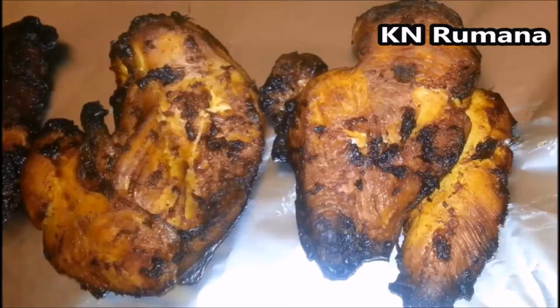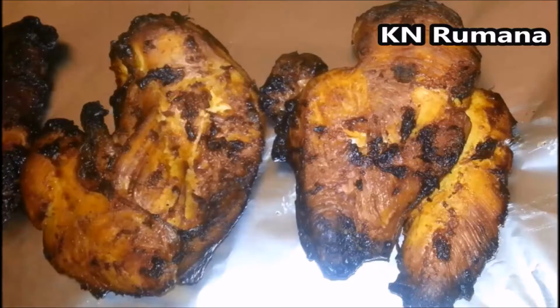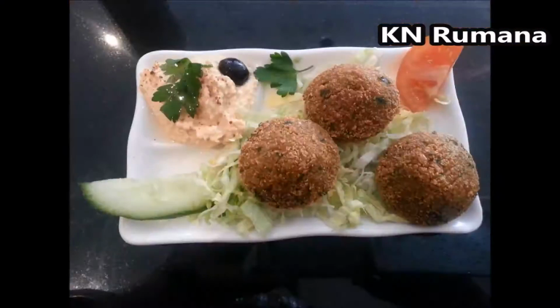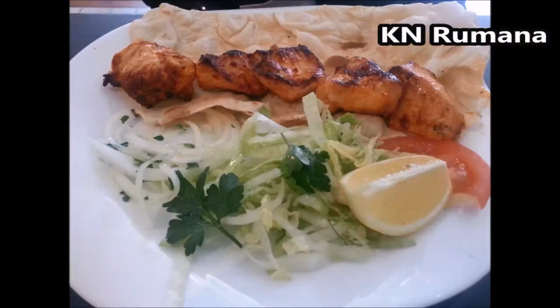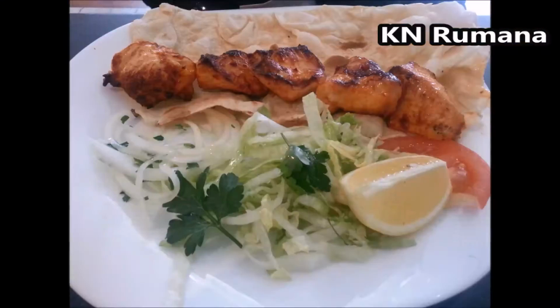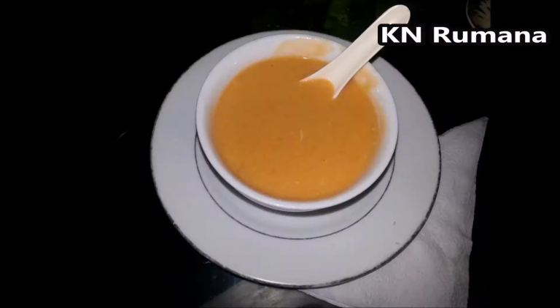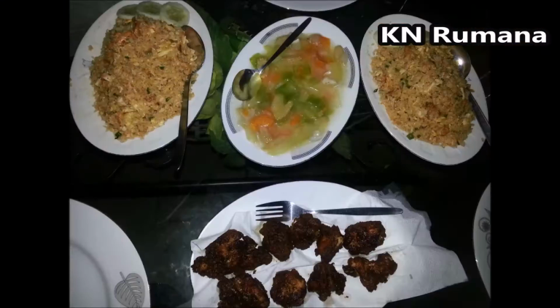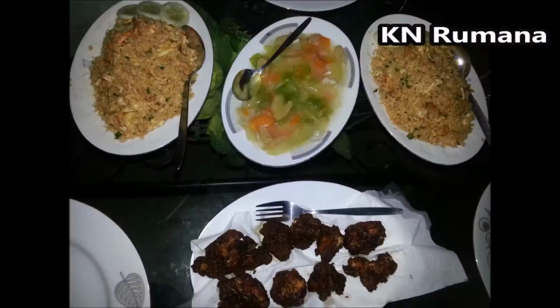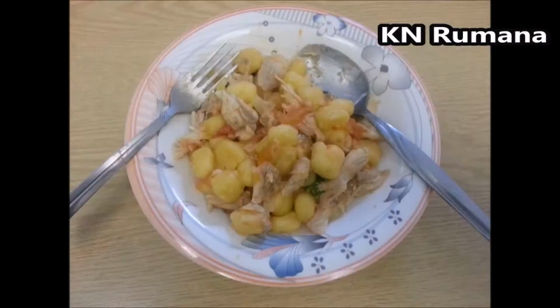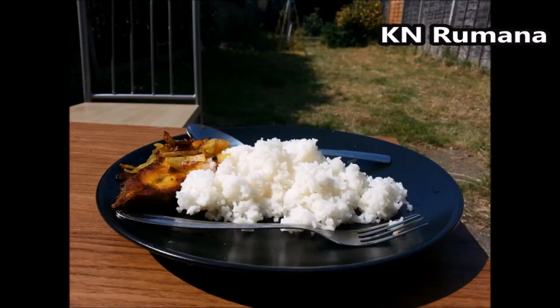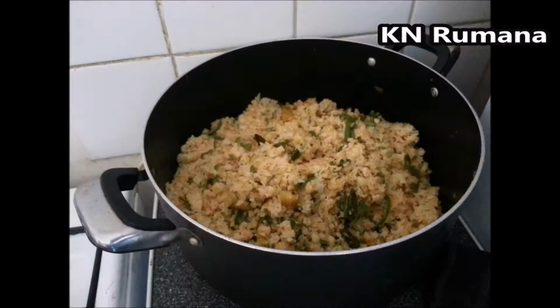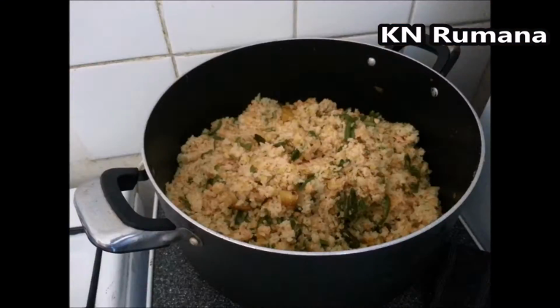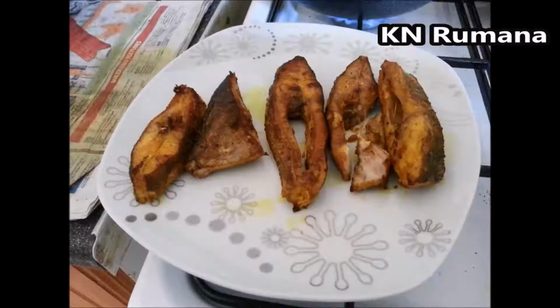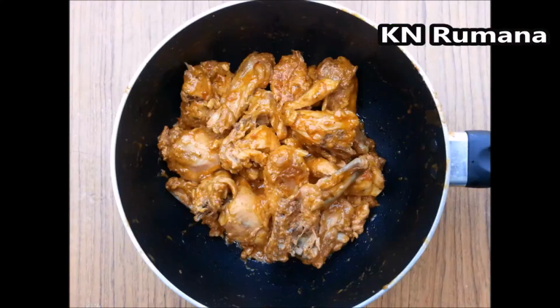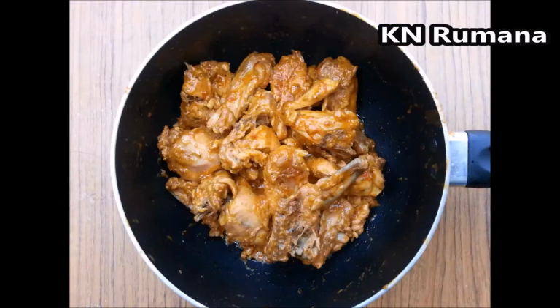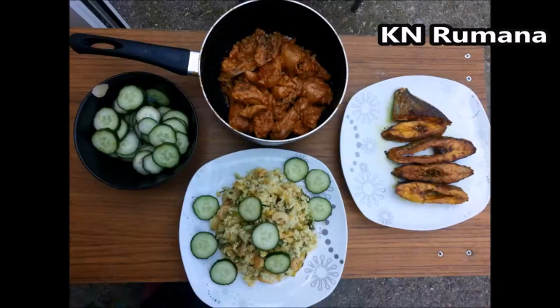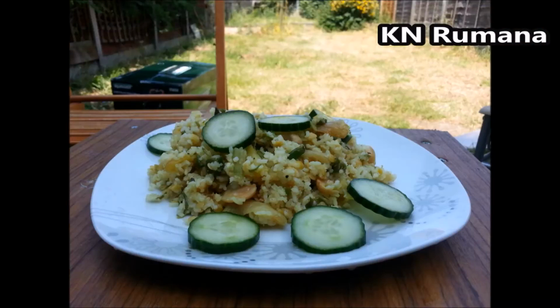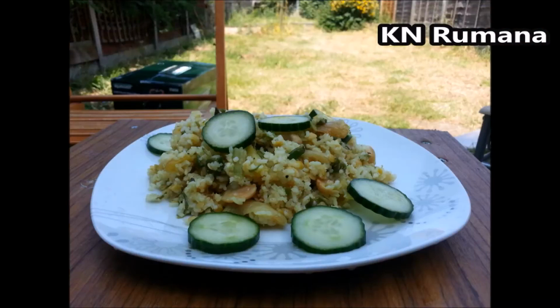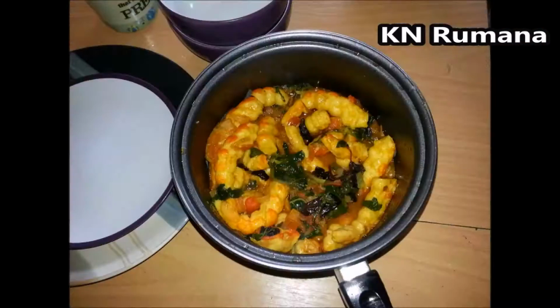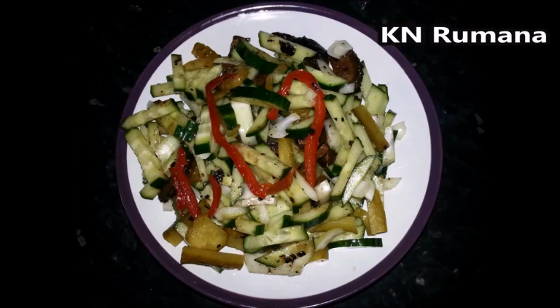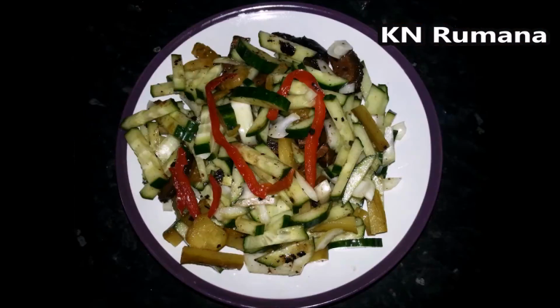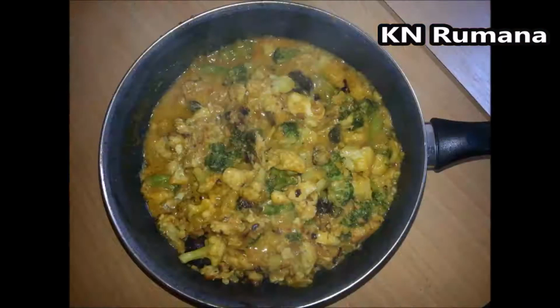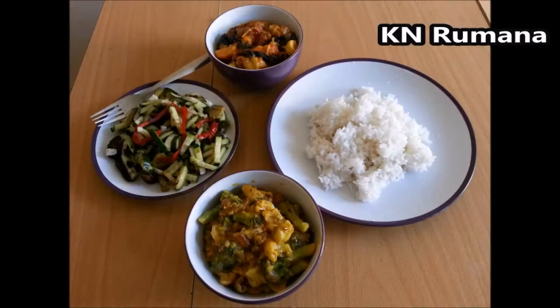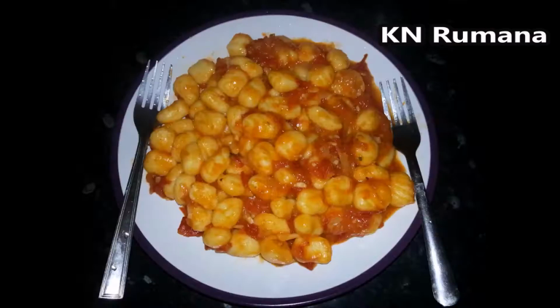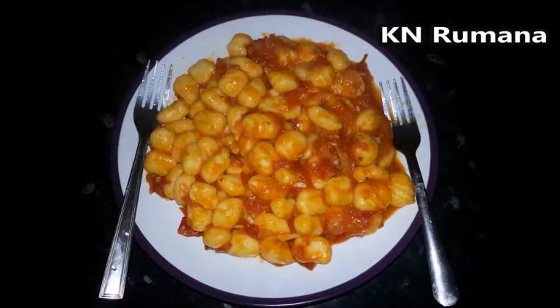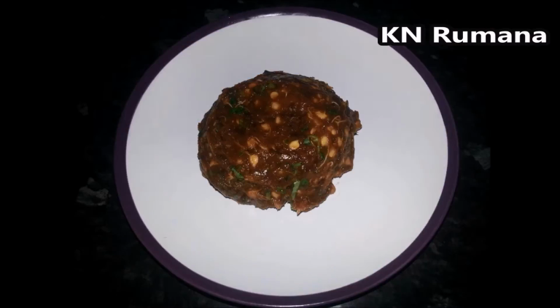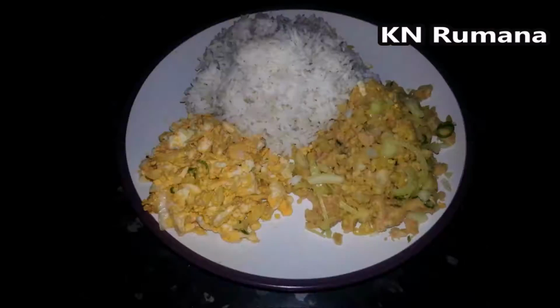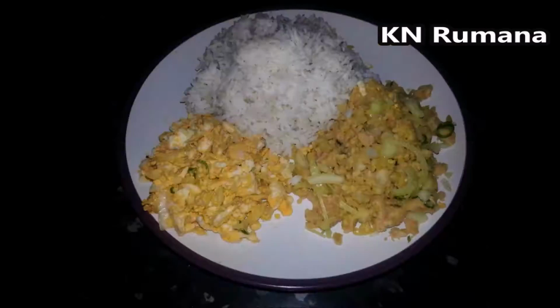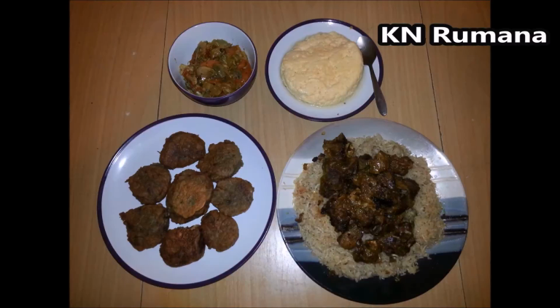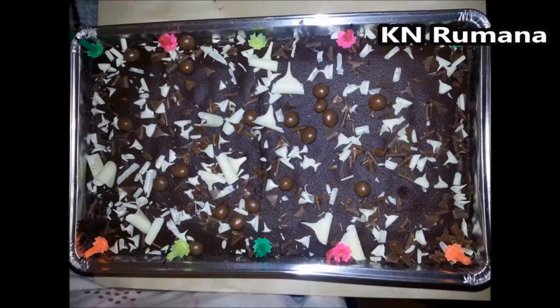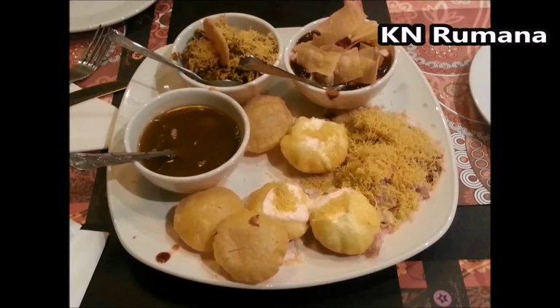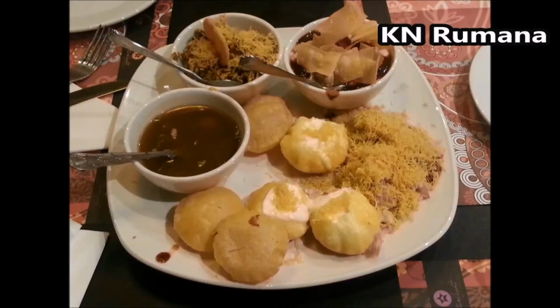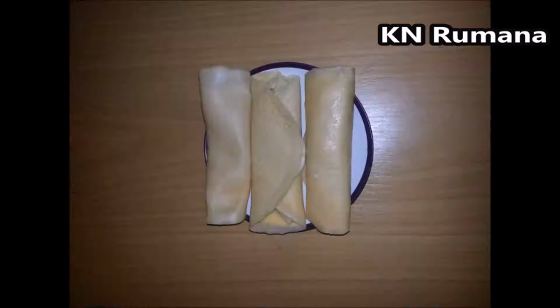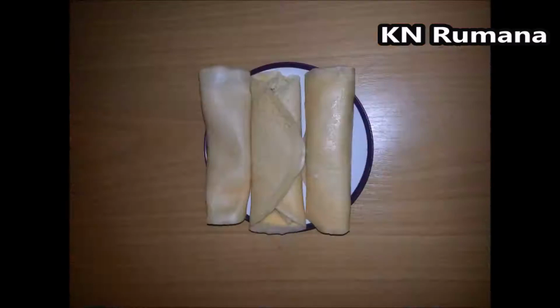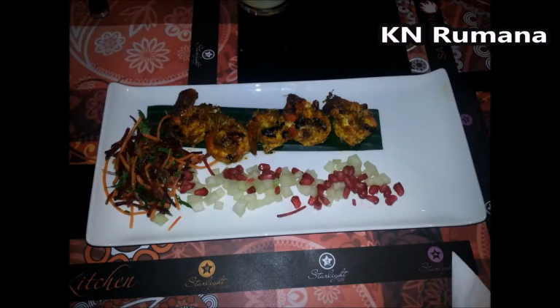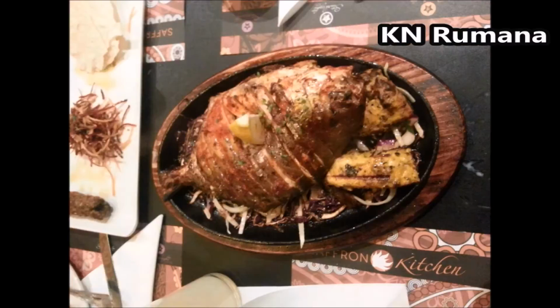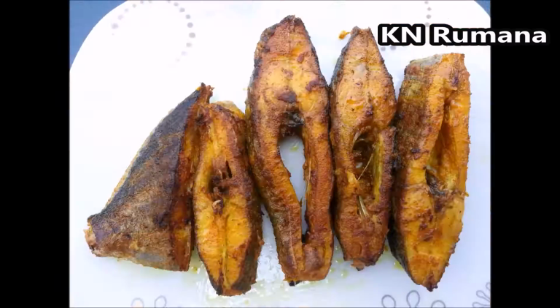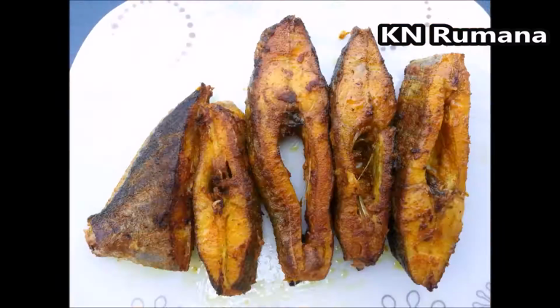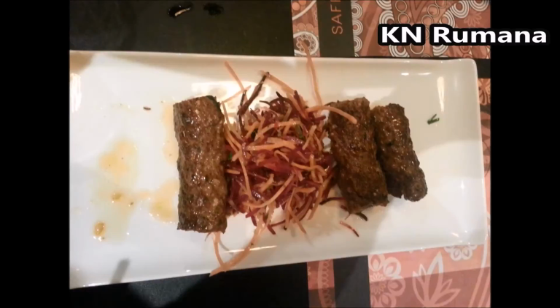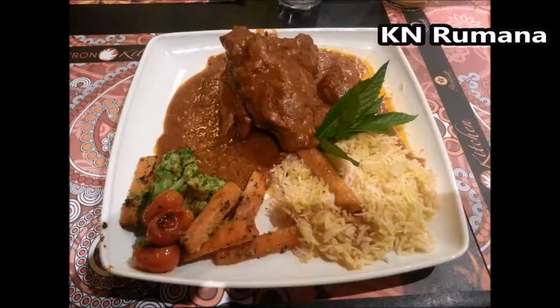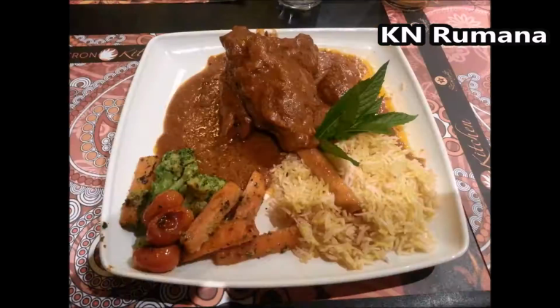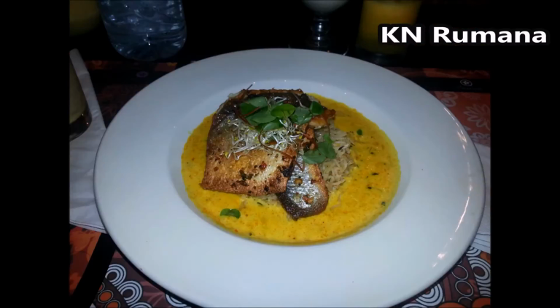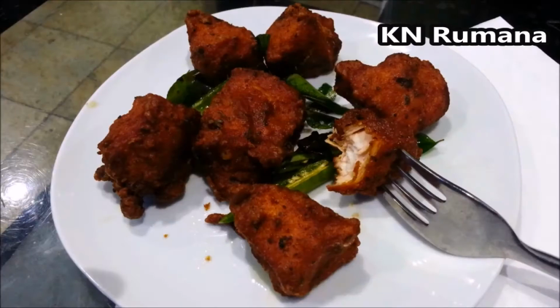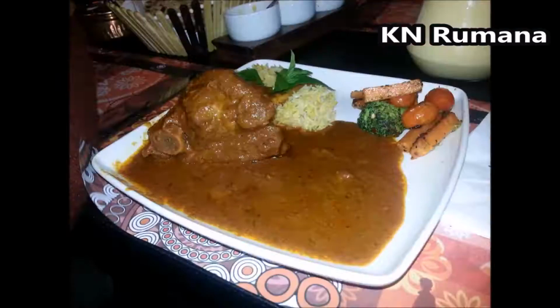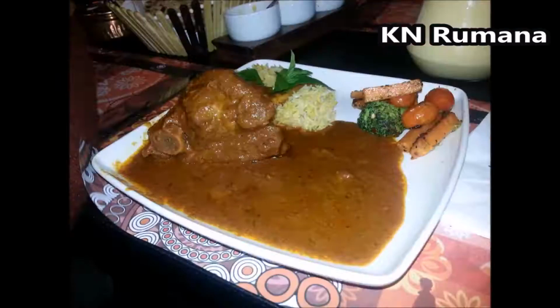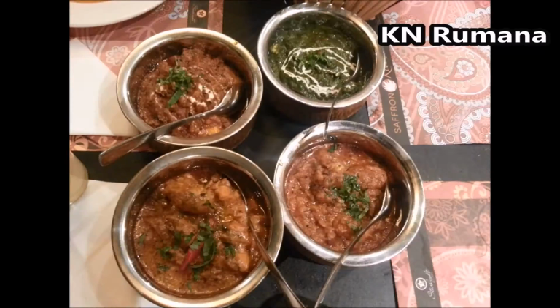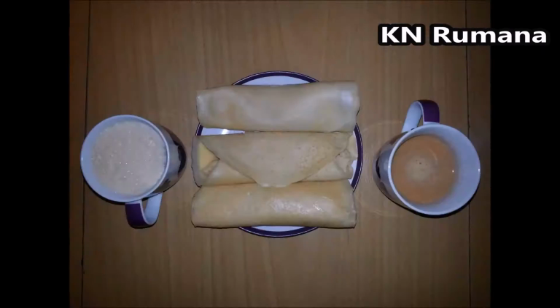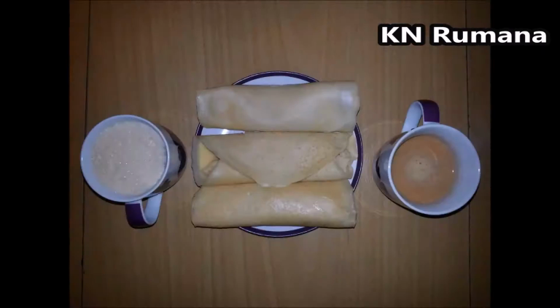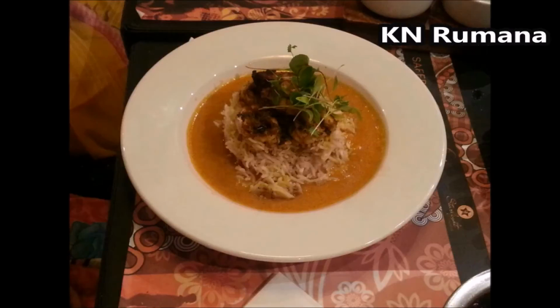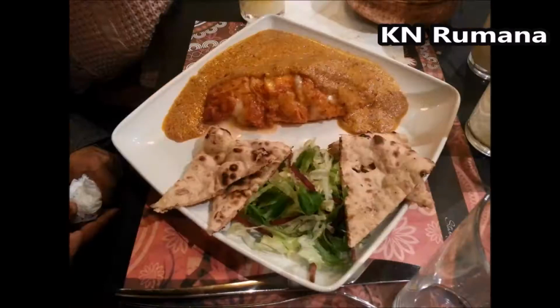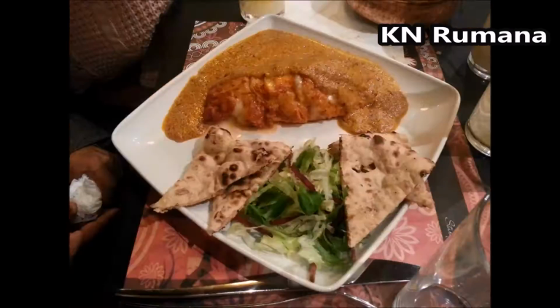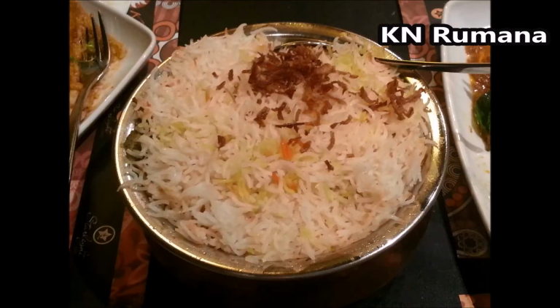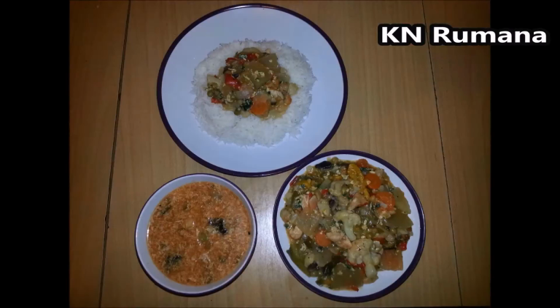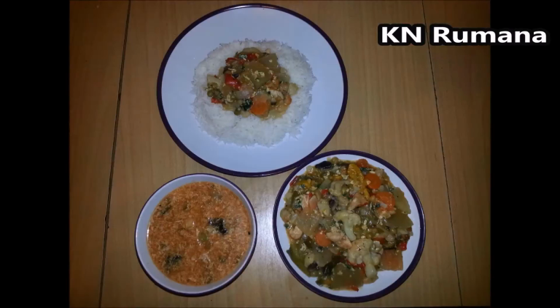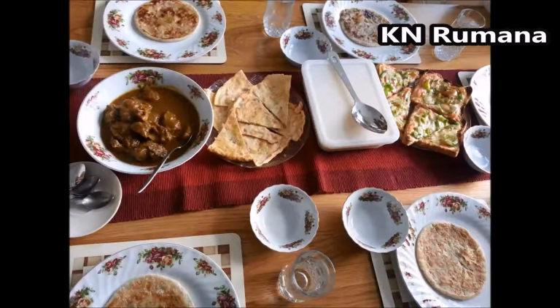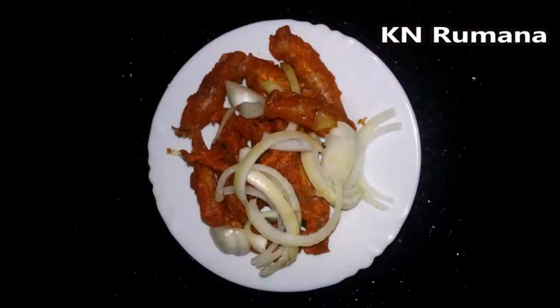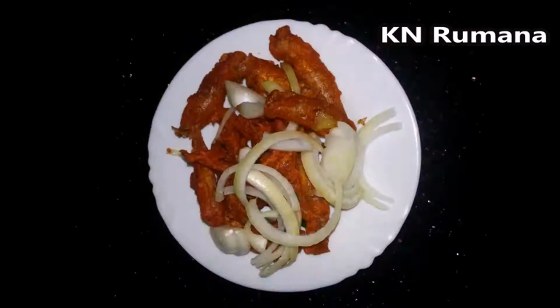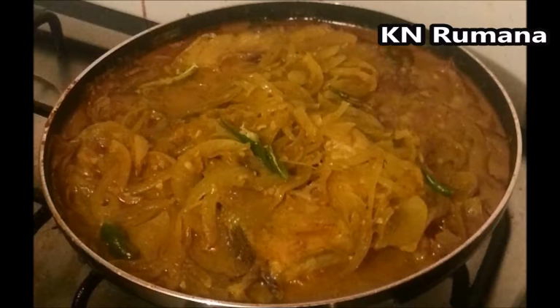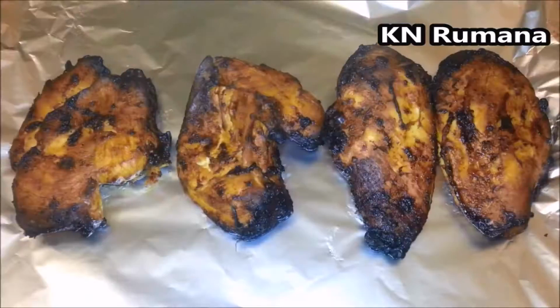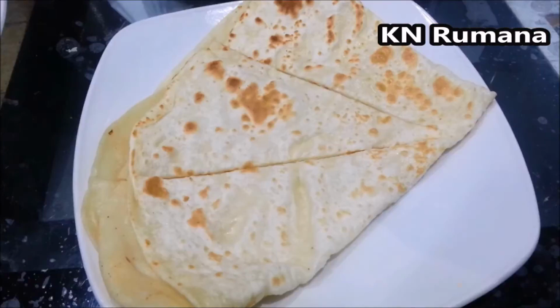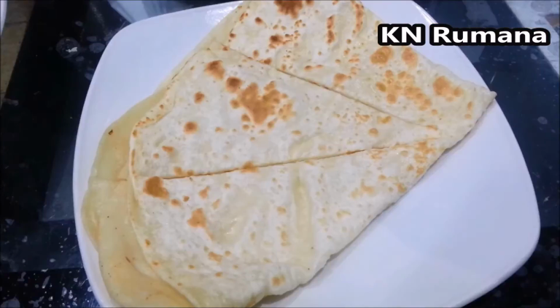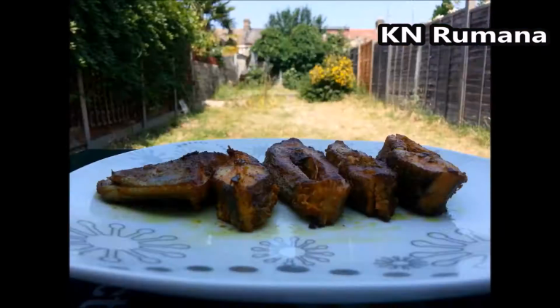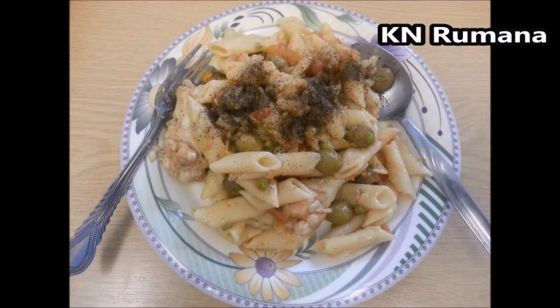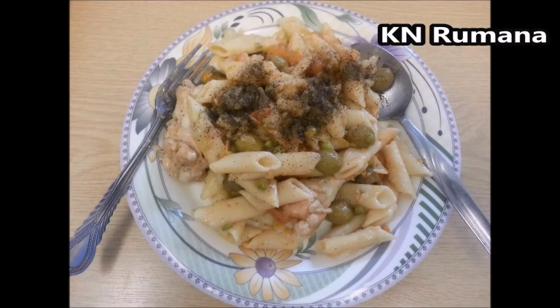Hello viewers, this is Romana and welcome to my kitchen. Wanna cook some easy and delicious dishes? Let's get started.